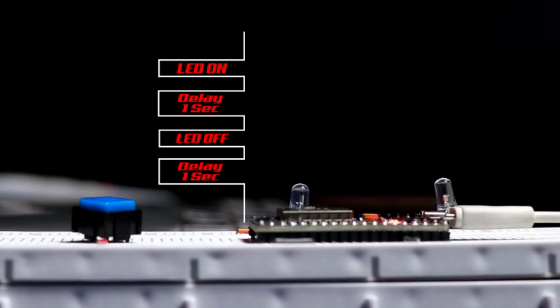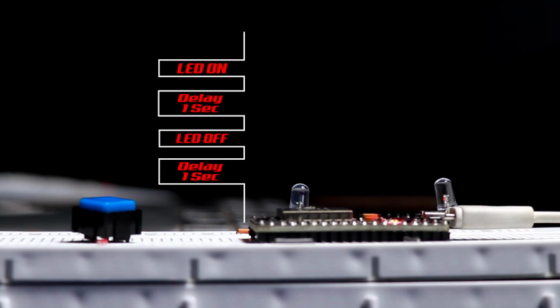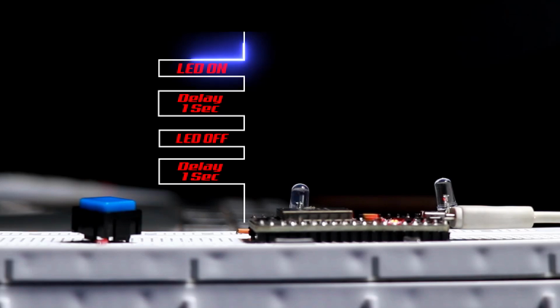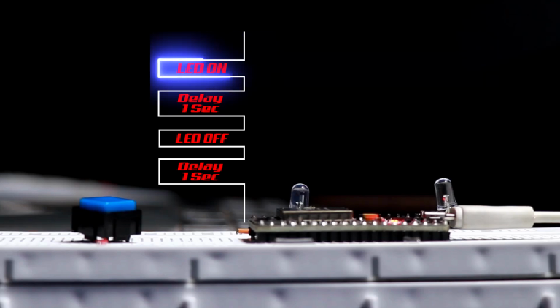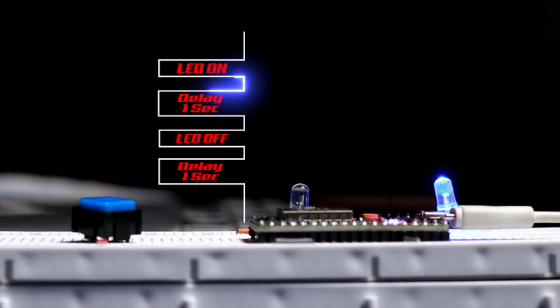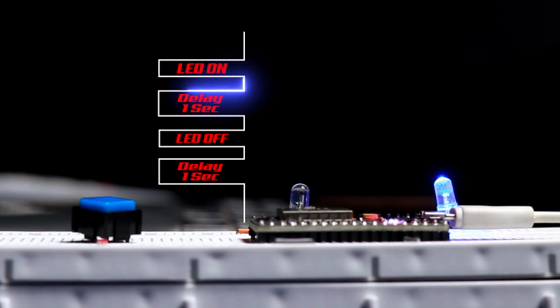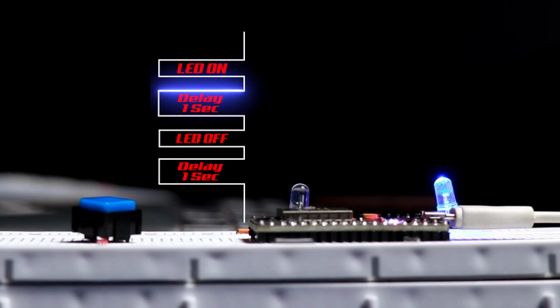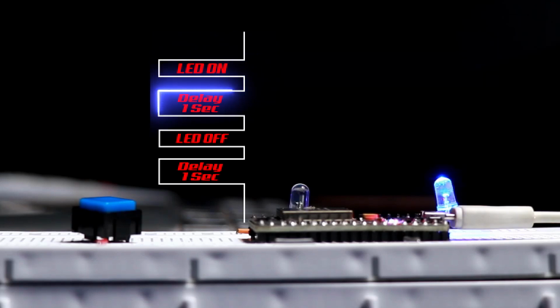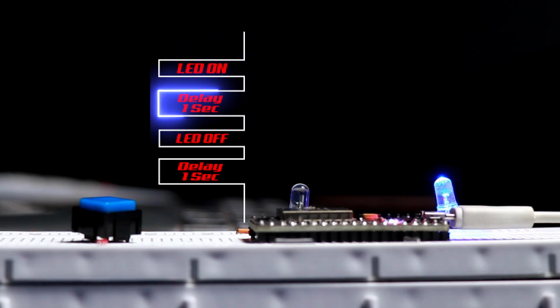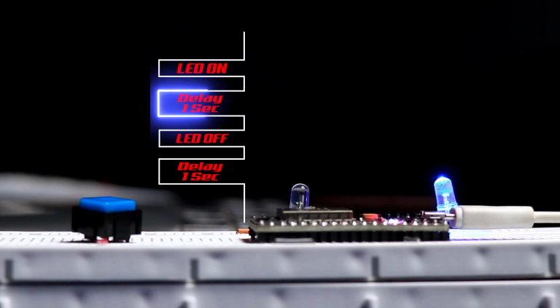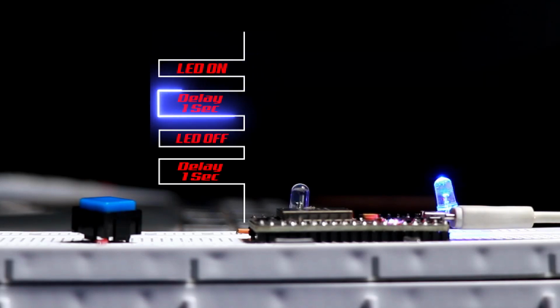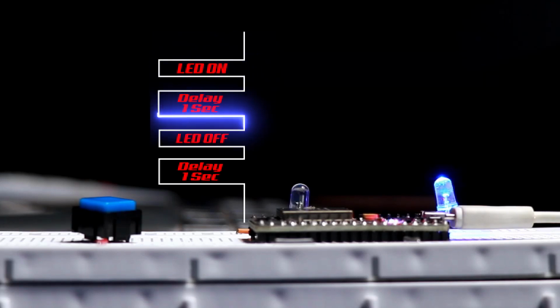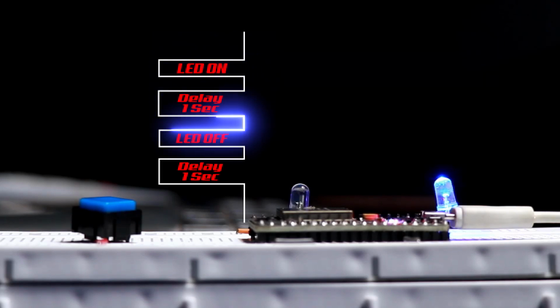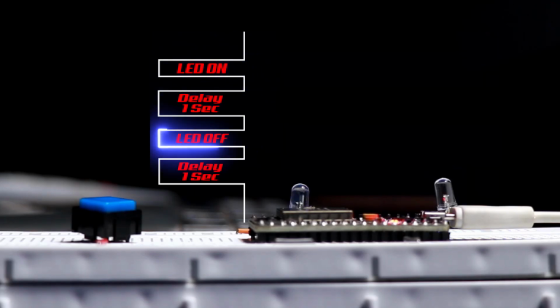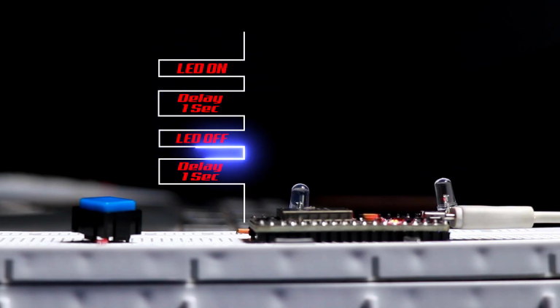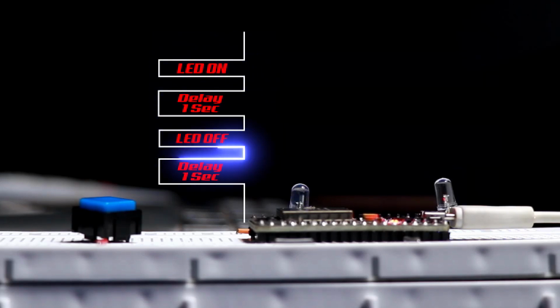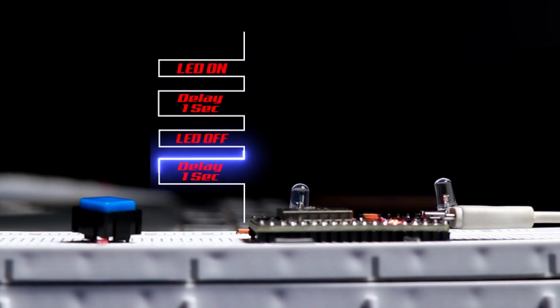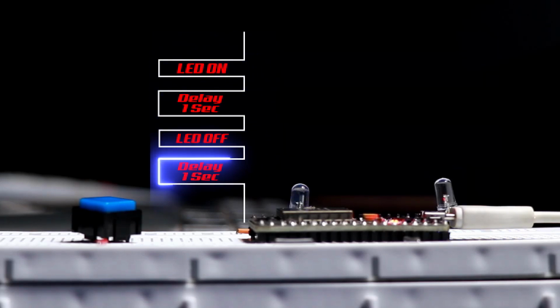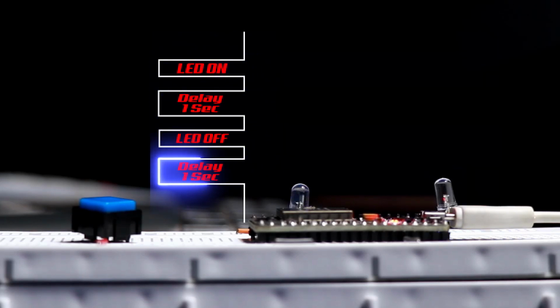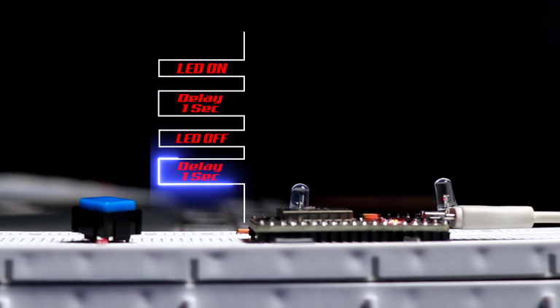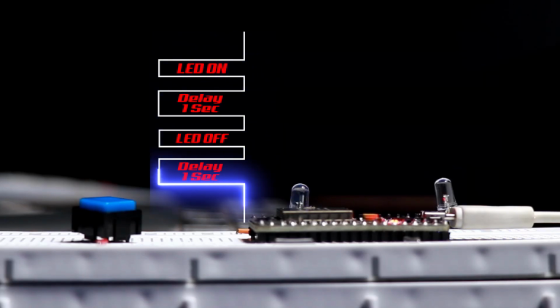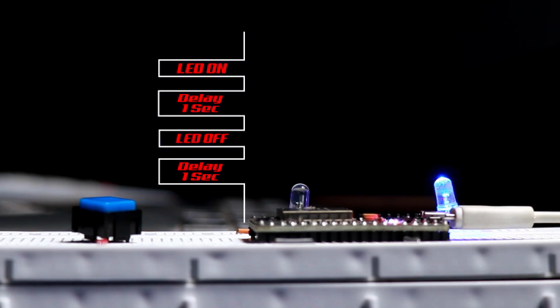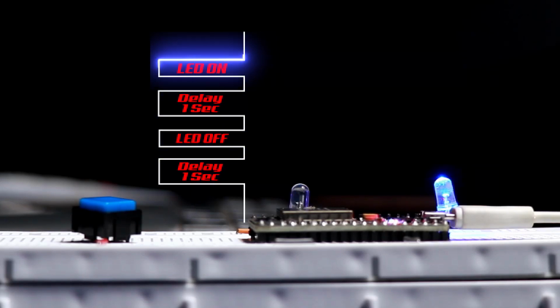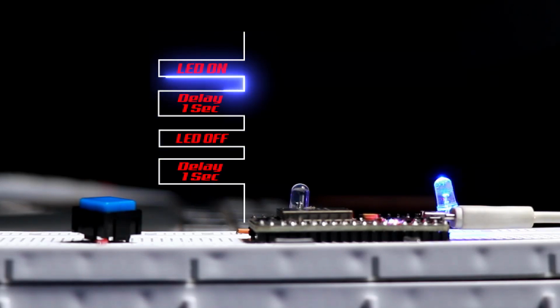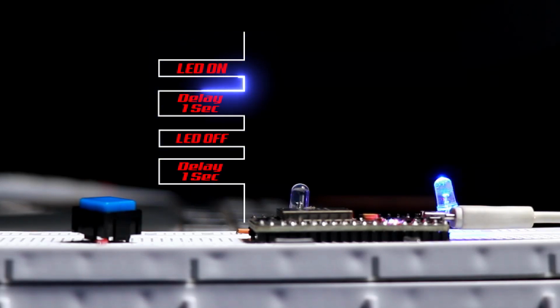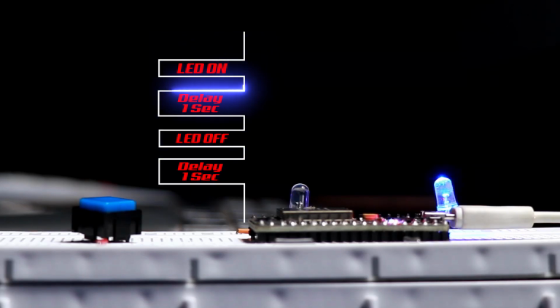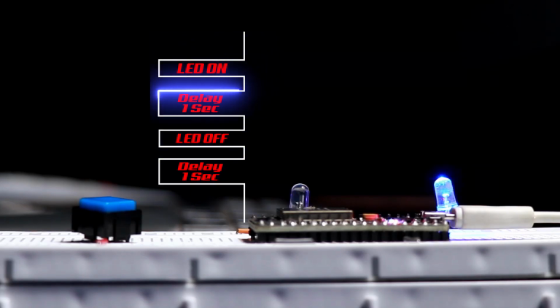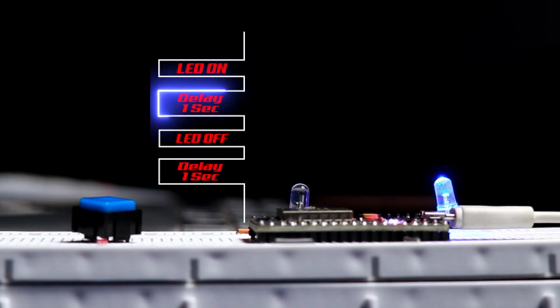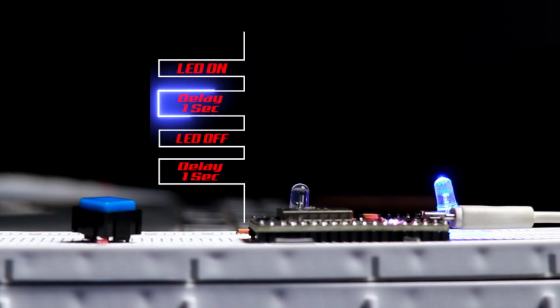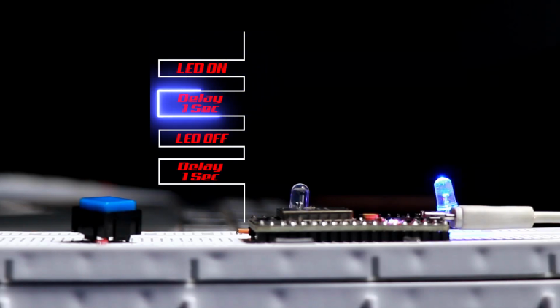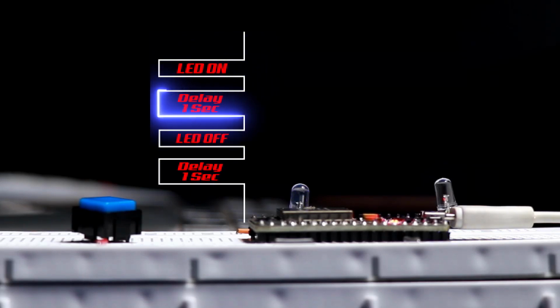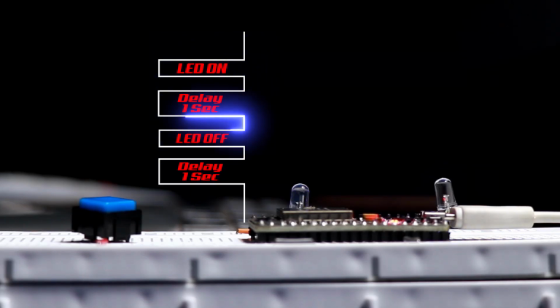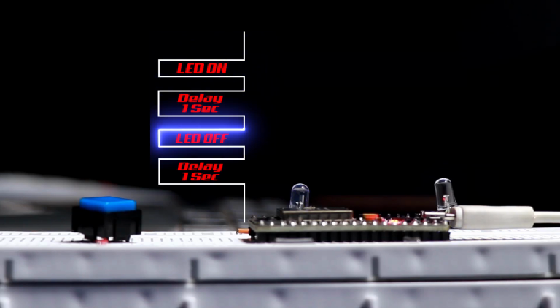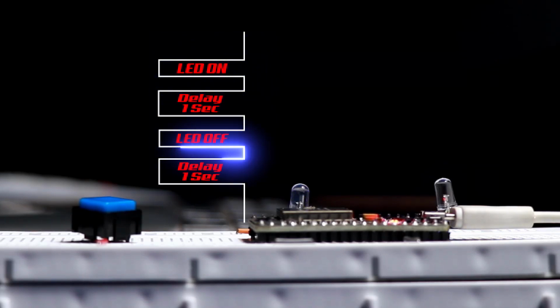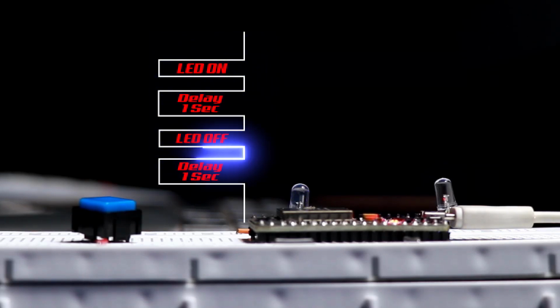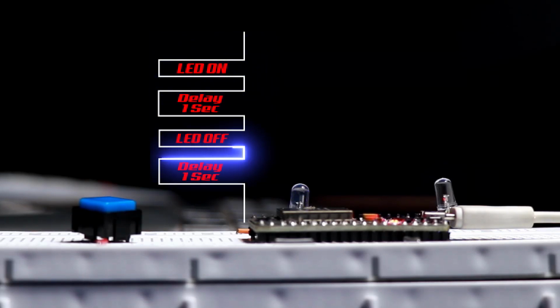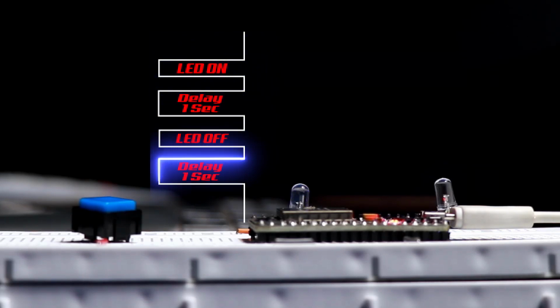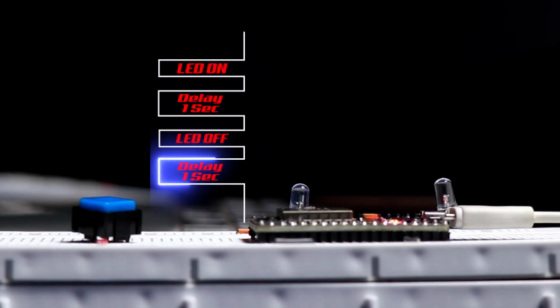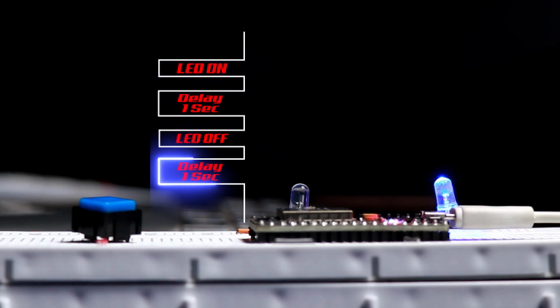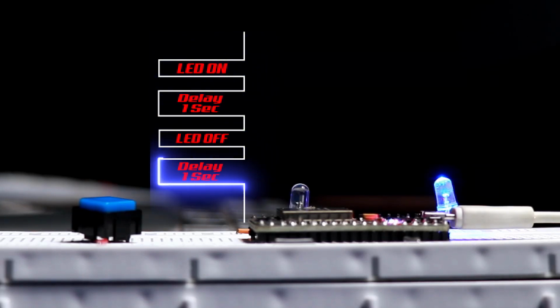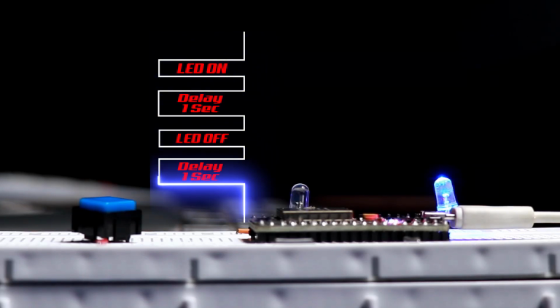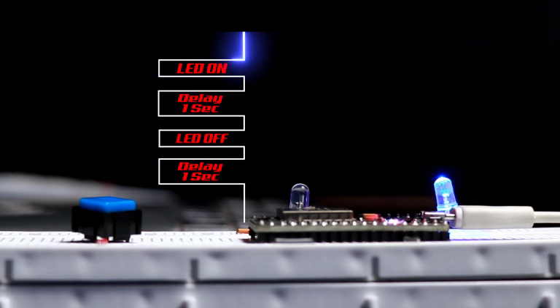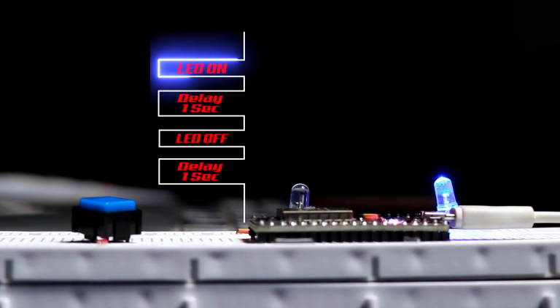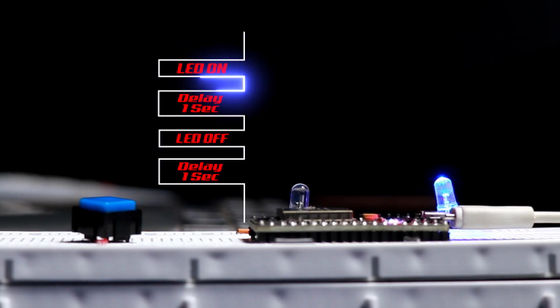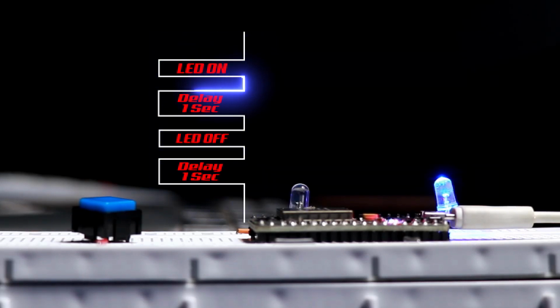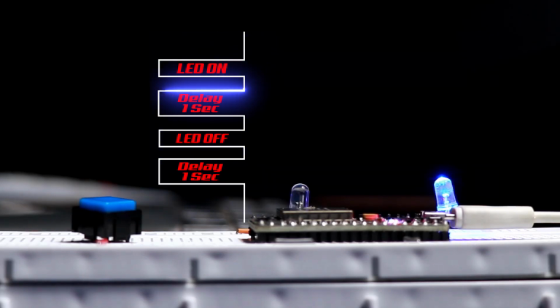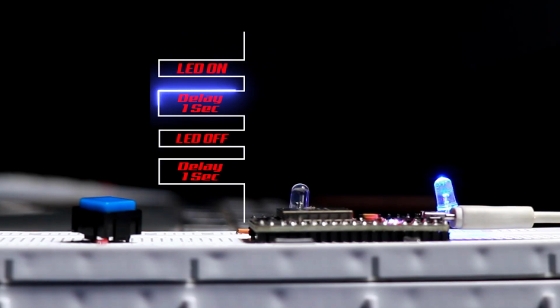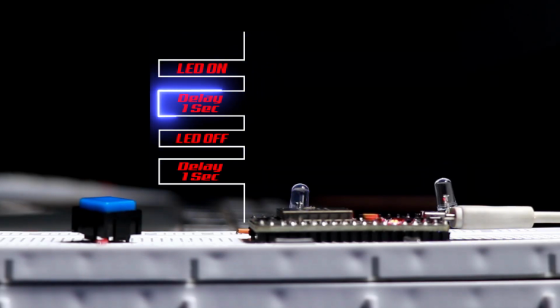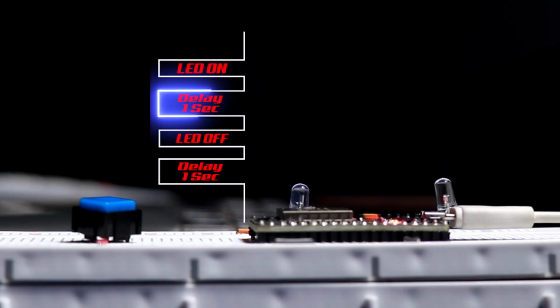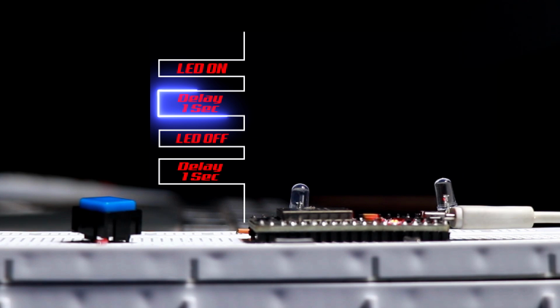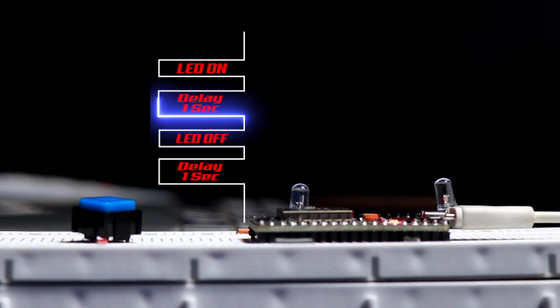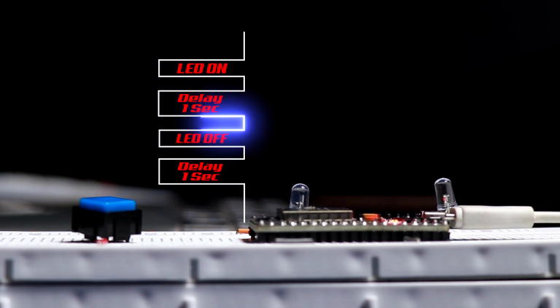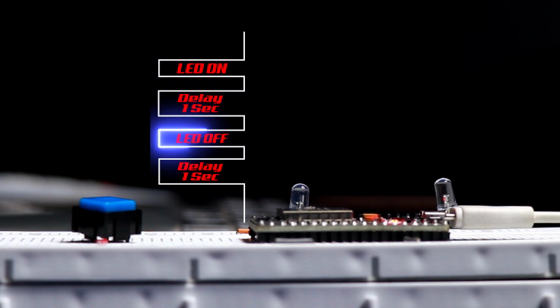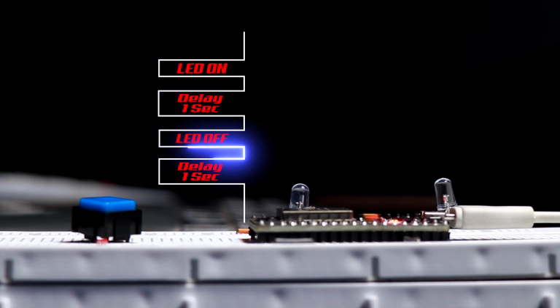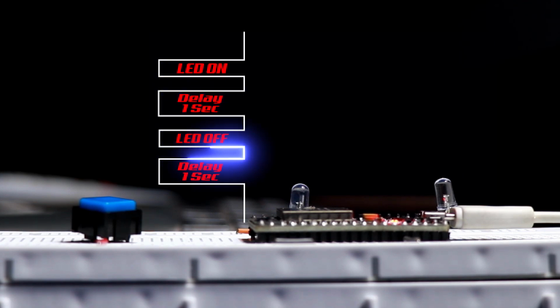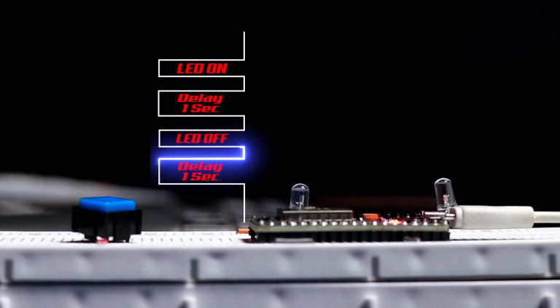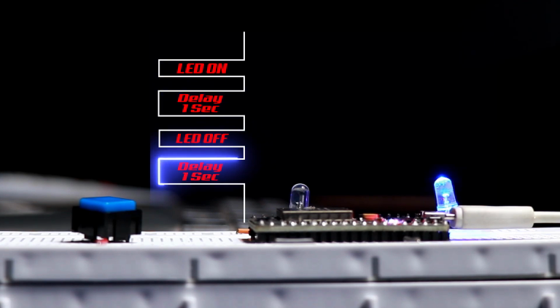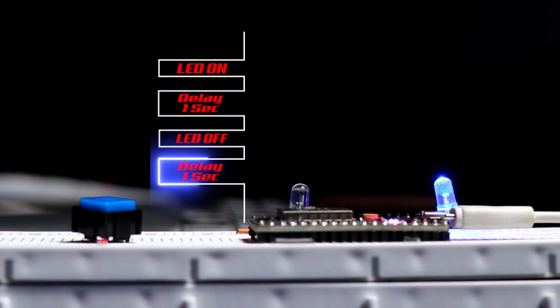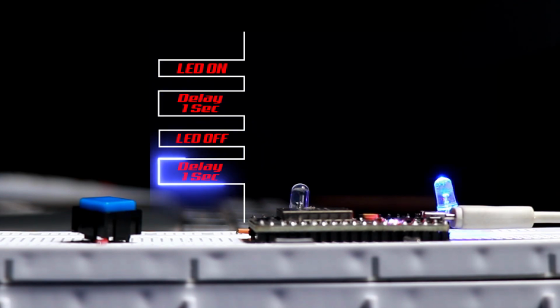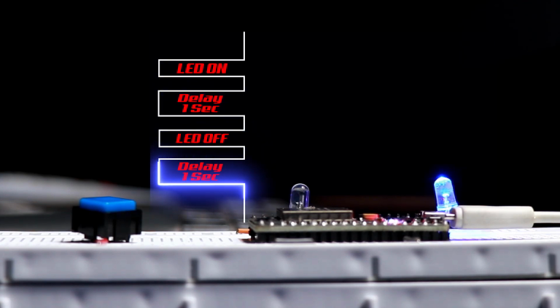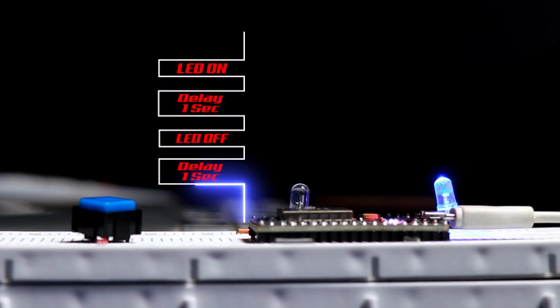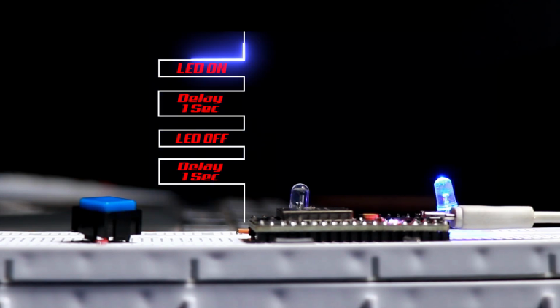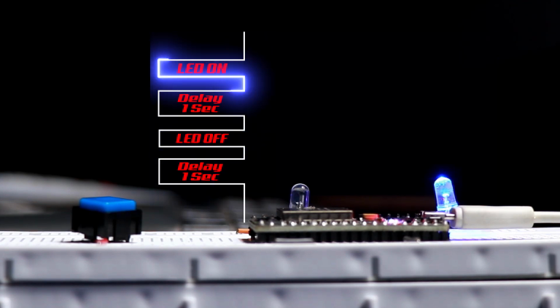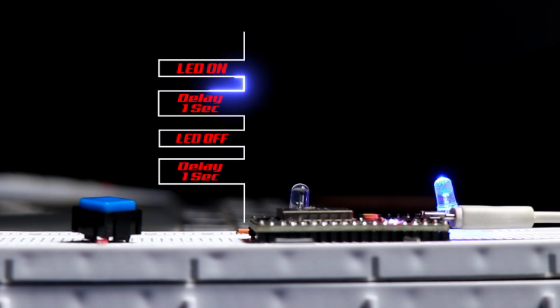This is the ESP32 running the blink sketch. It turns the blue LED on for one second and turns it off for one second.